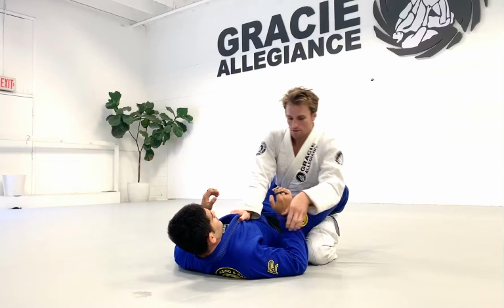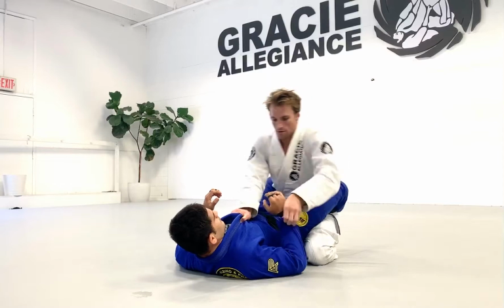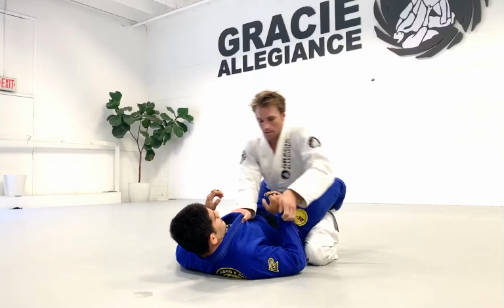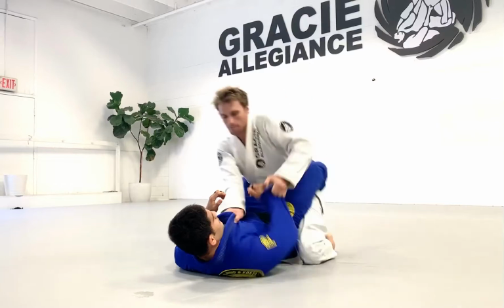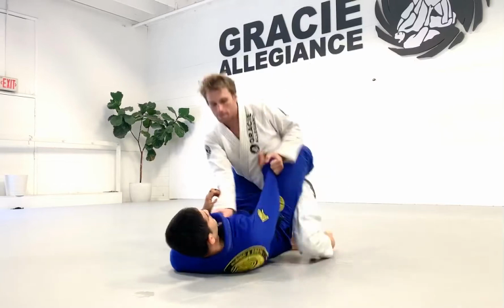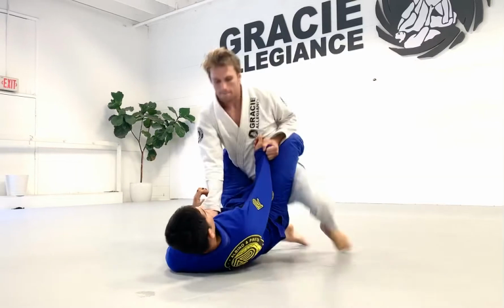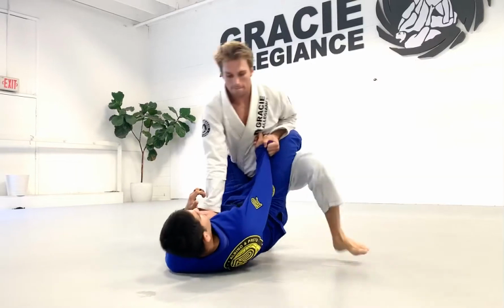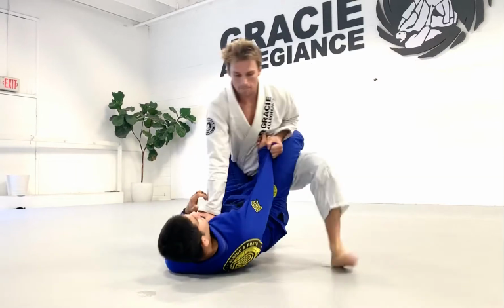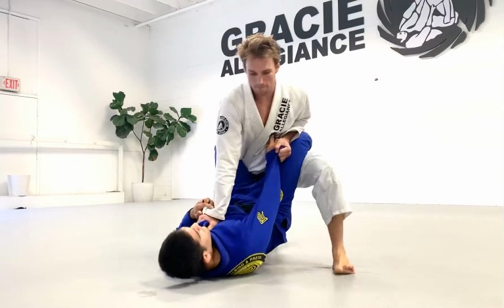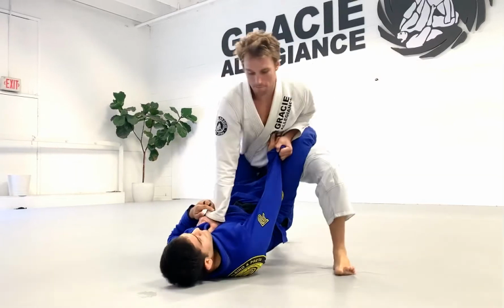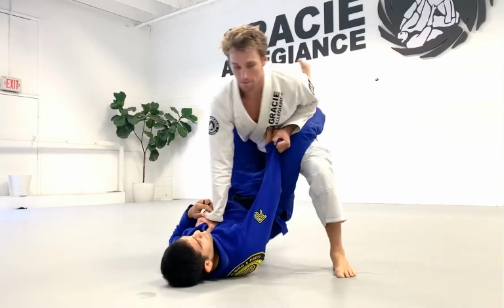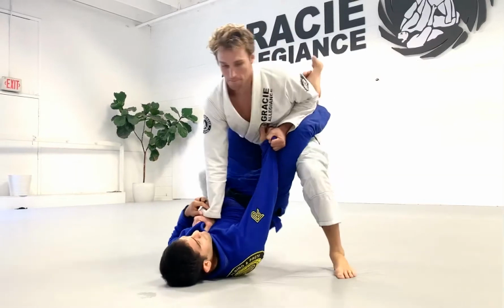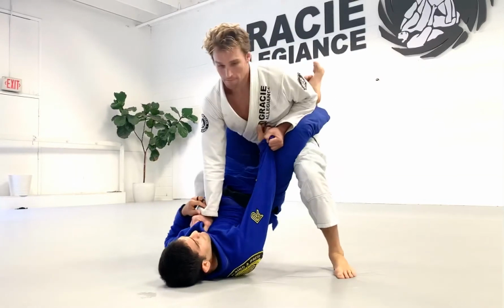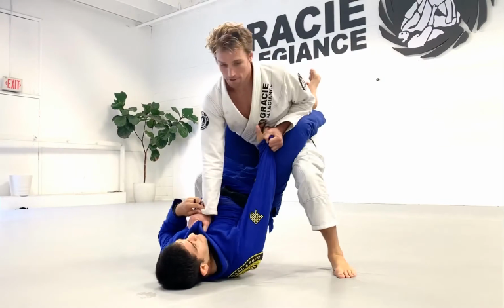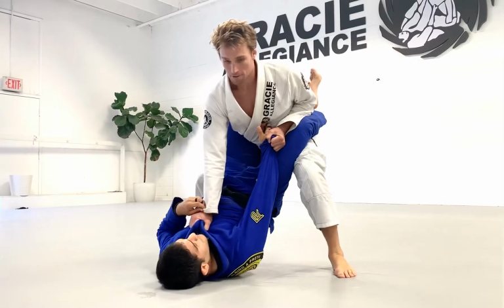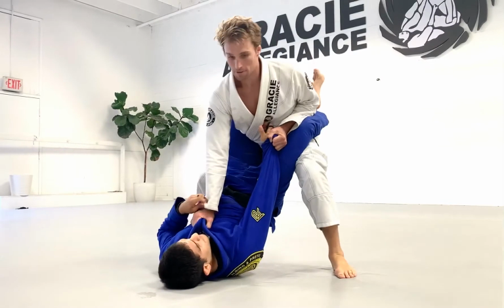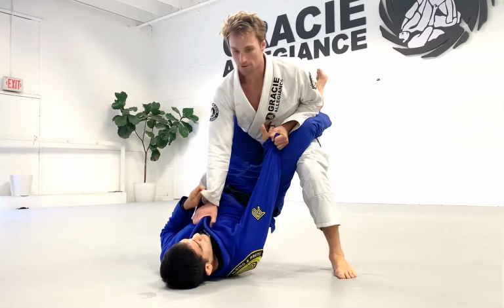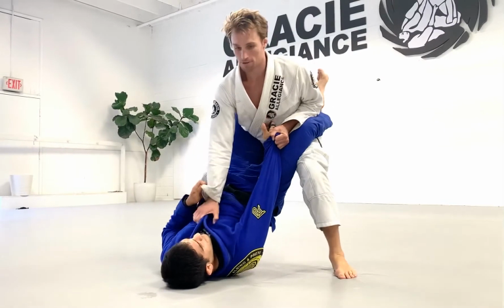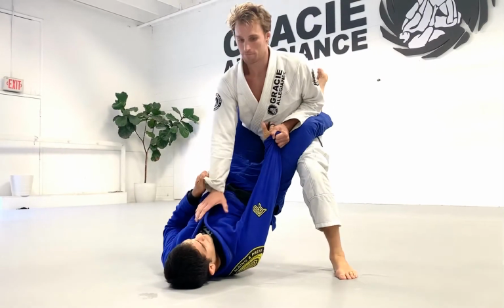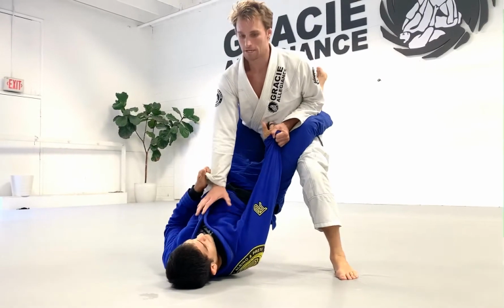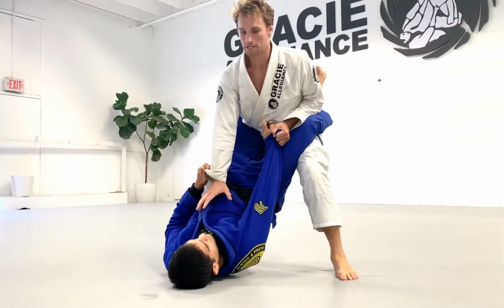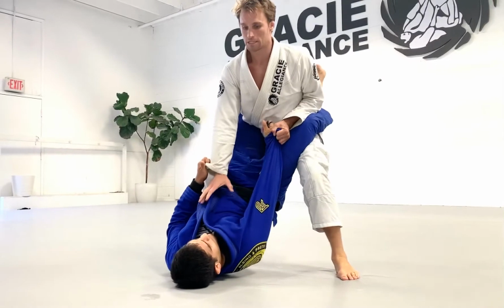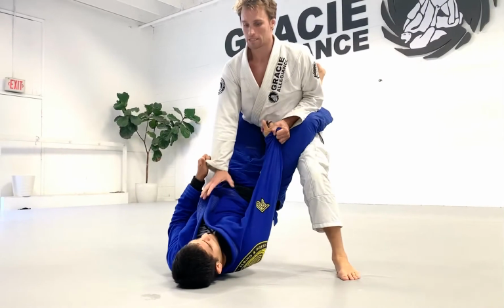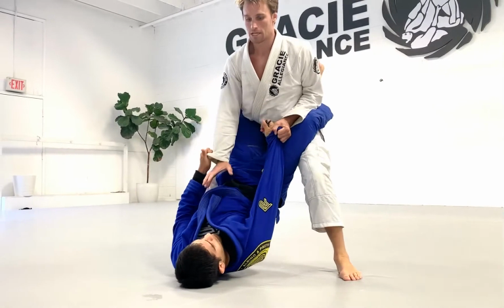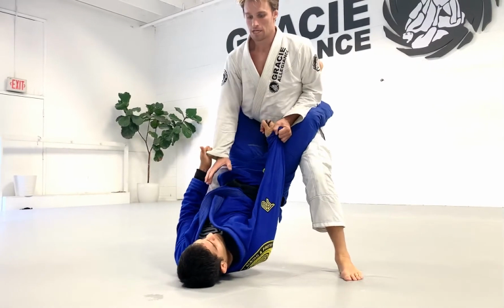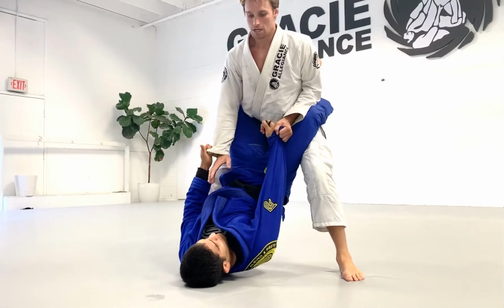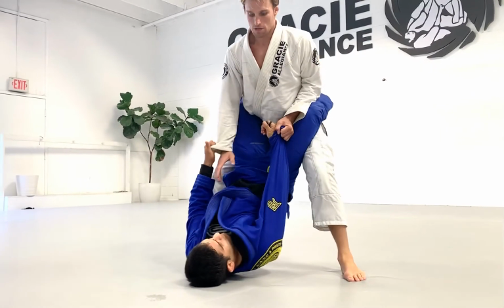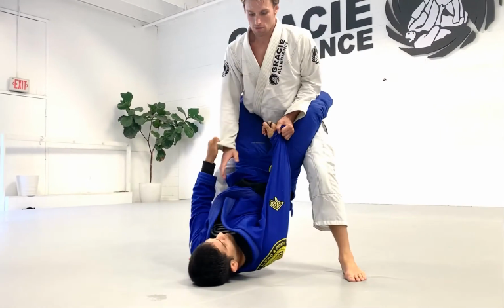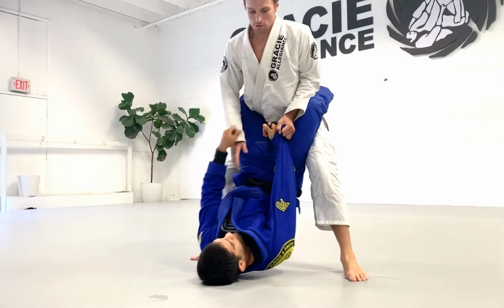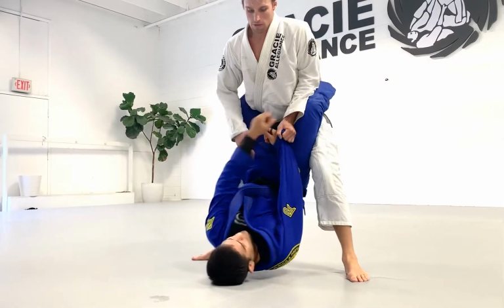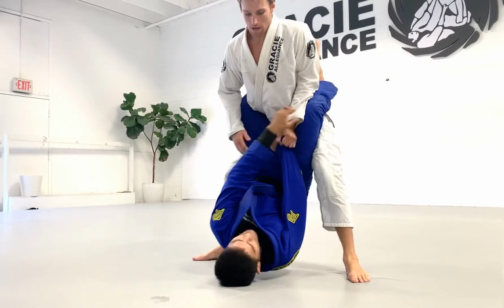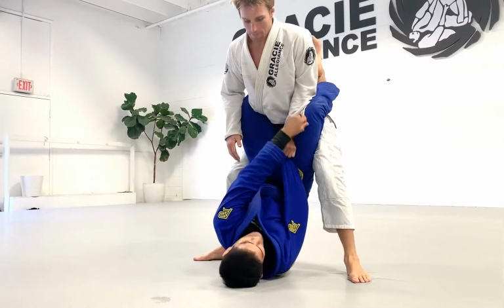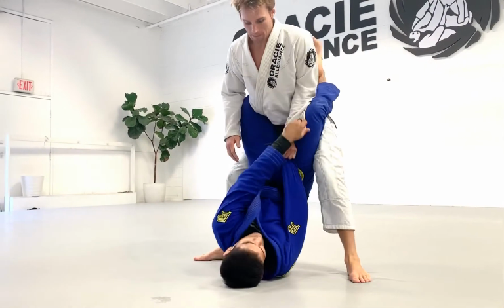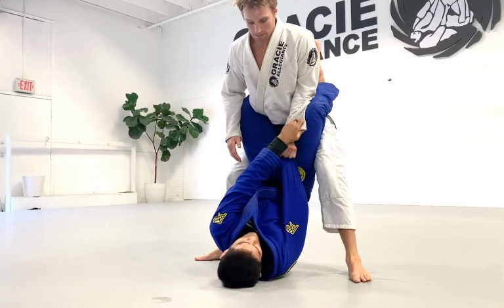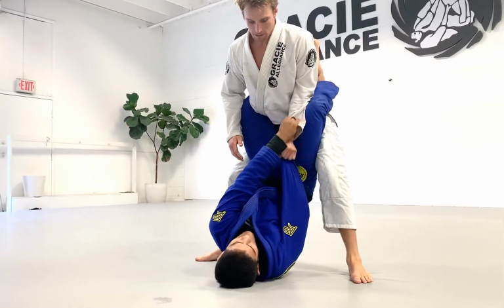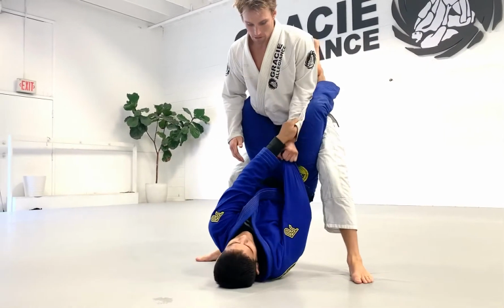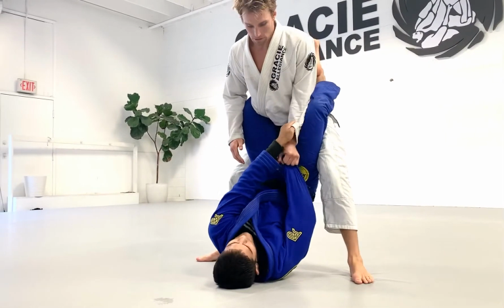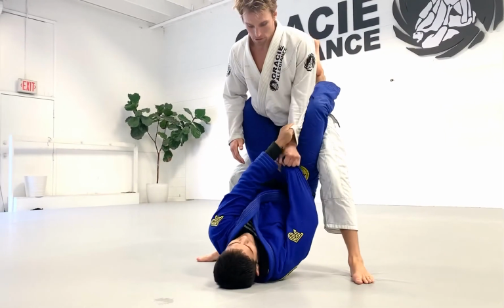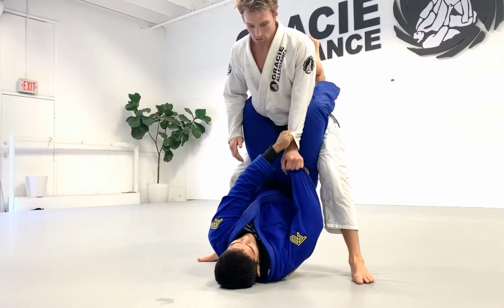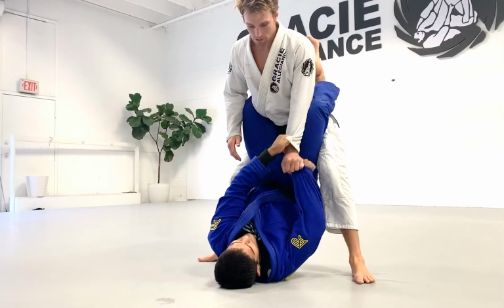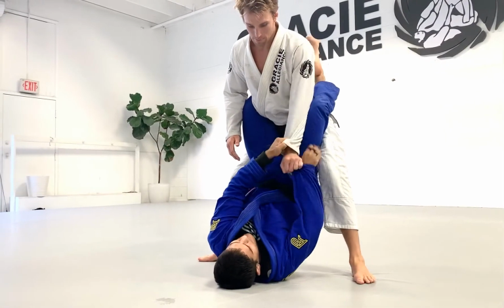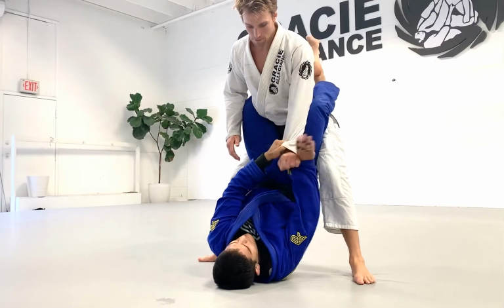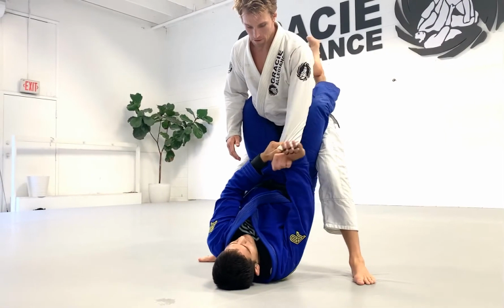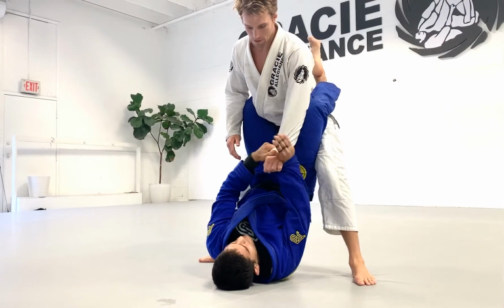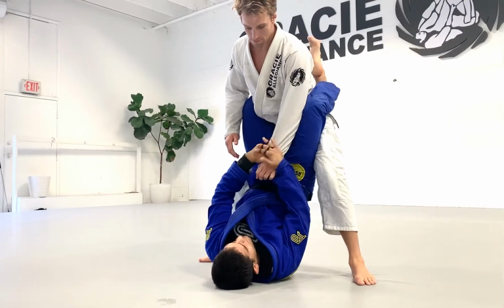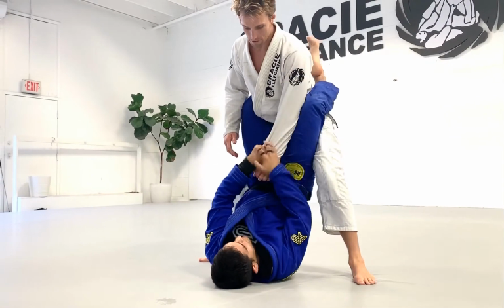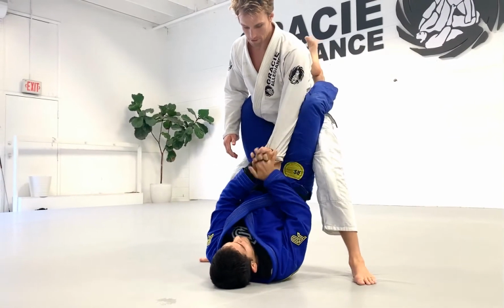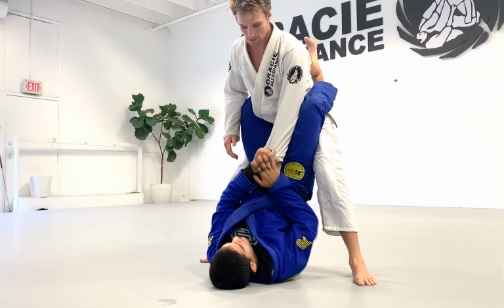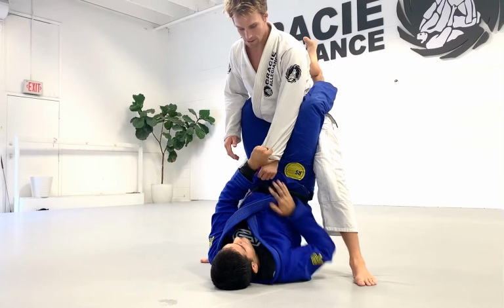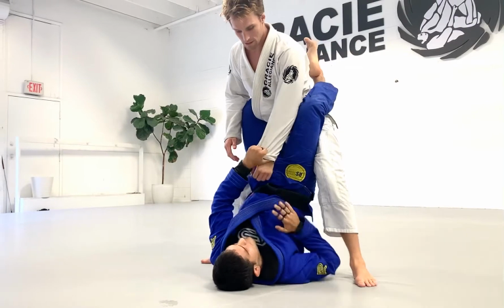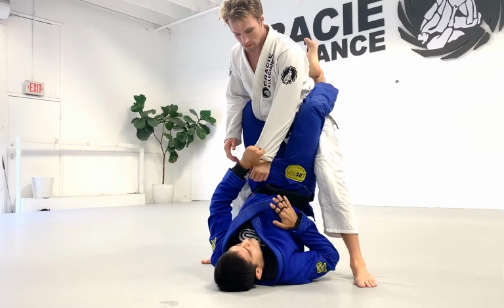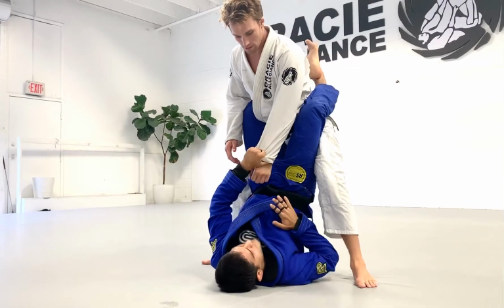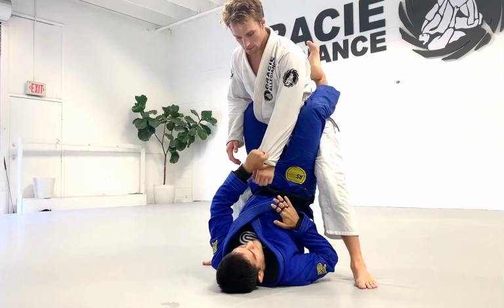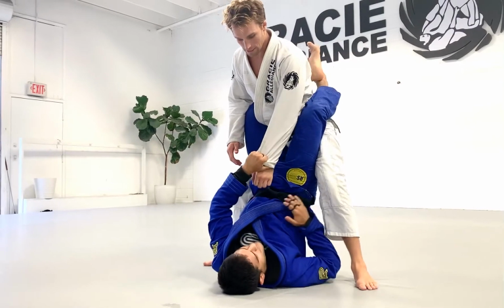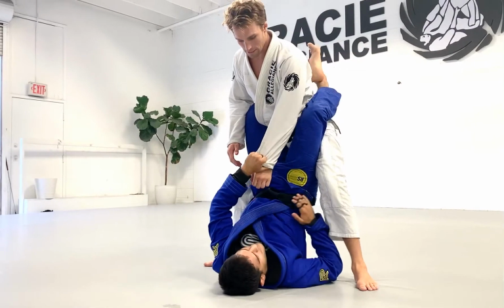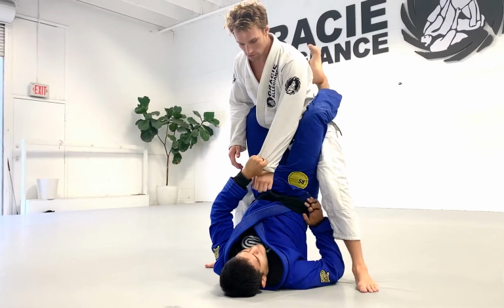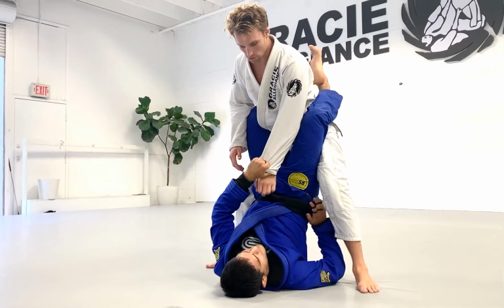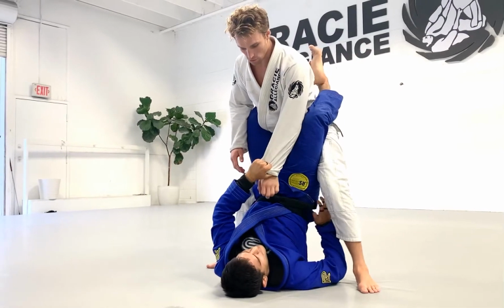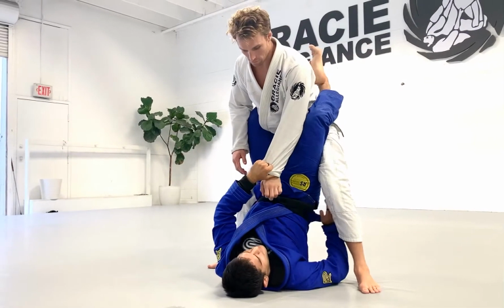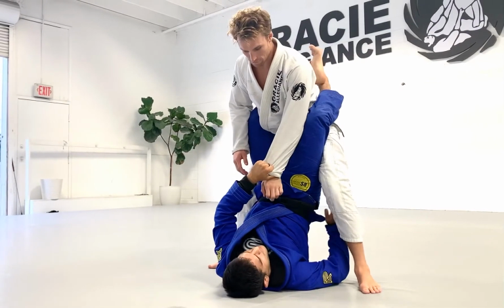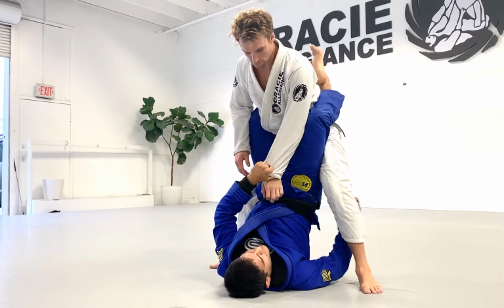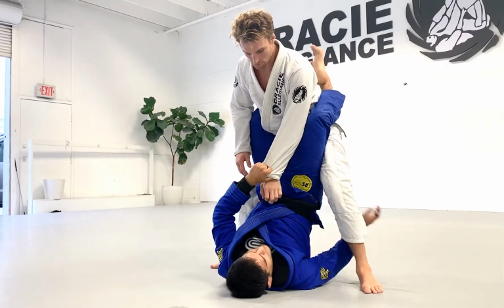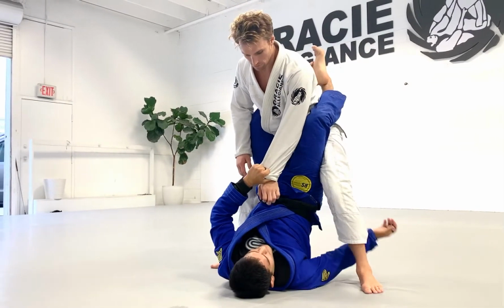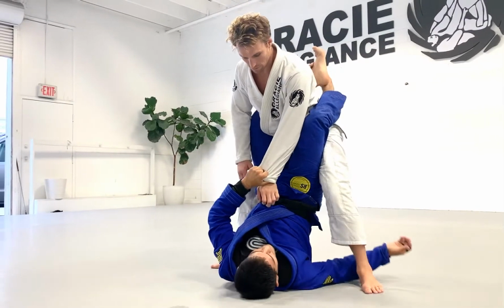You came up, you're doing good base, you're all the way up, he gets a cross grip. And he starts going for this one, right?